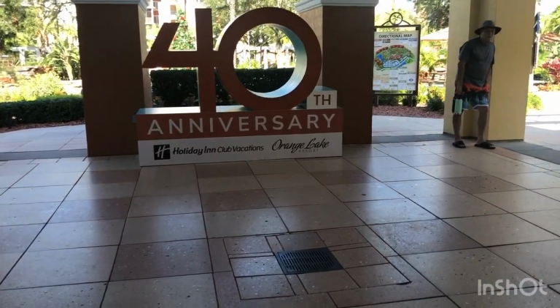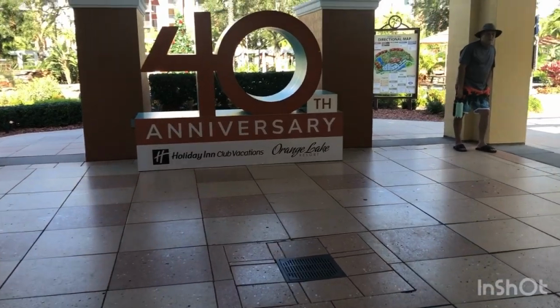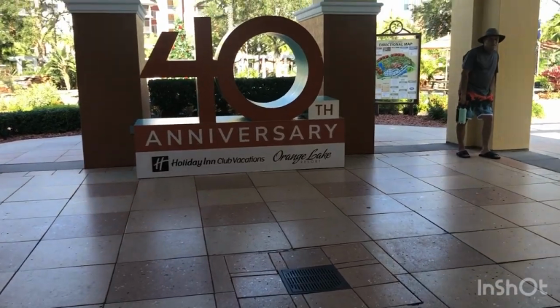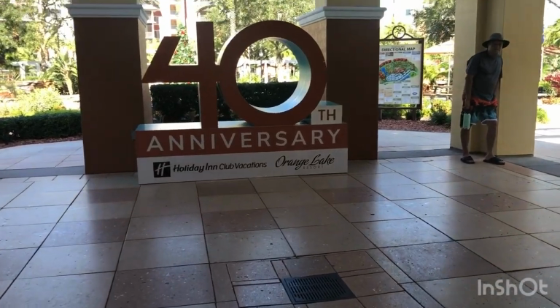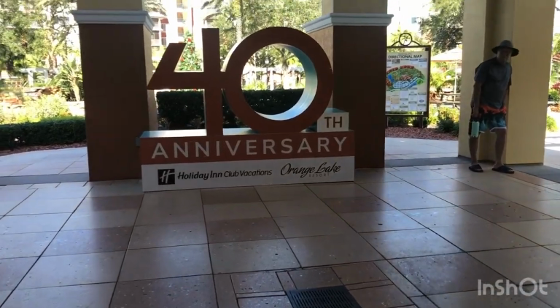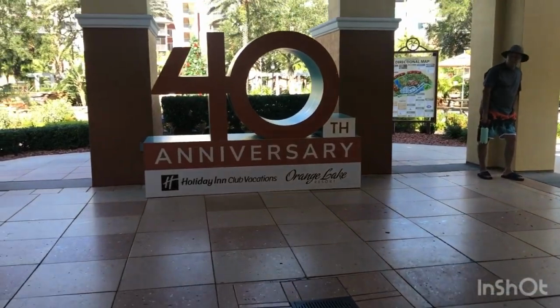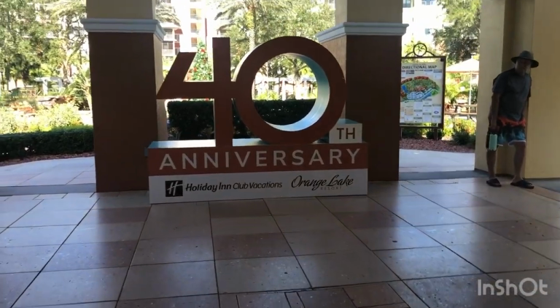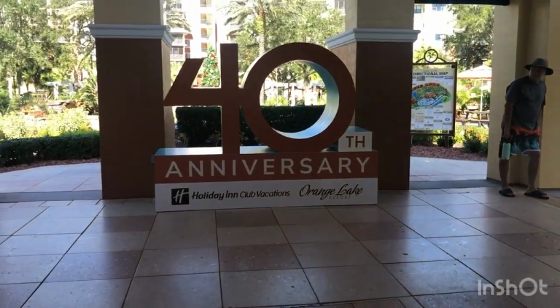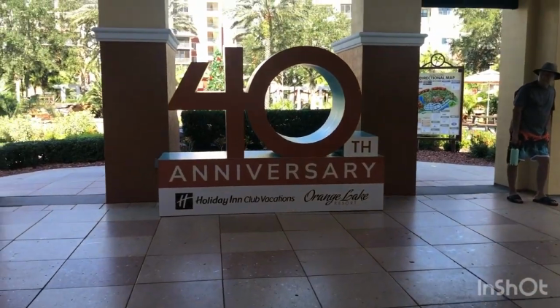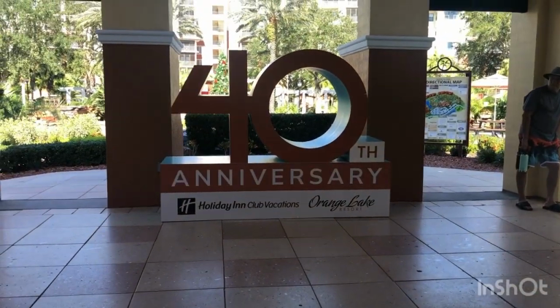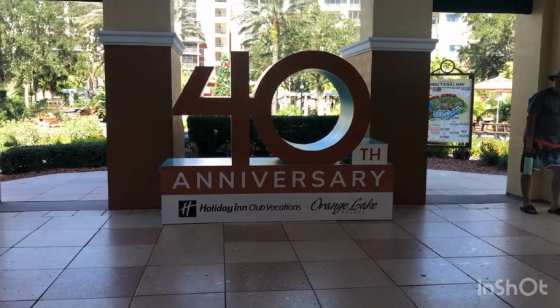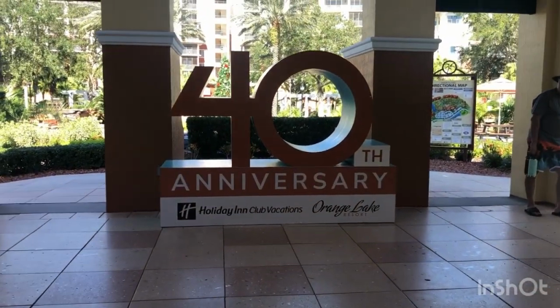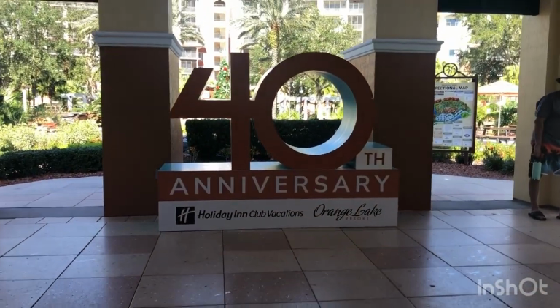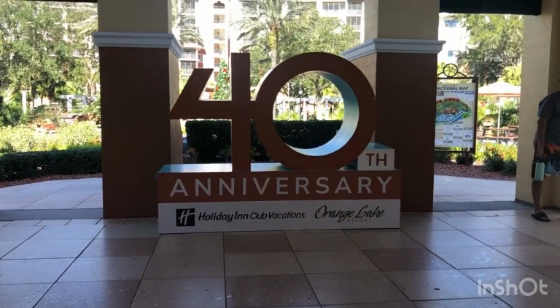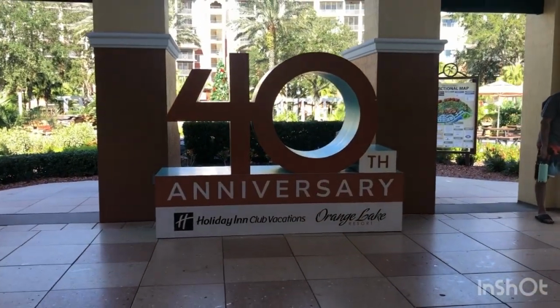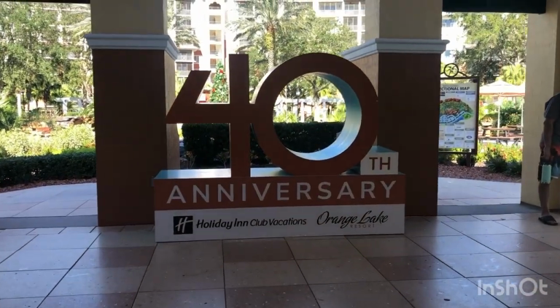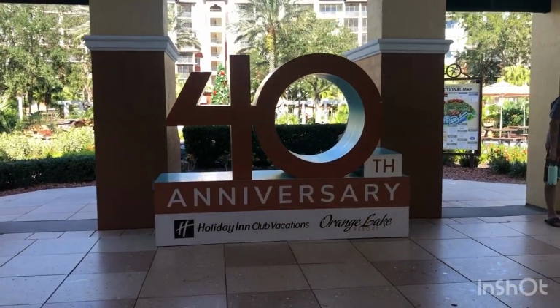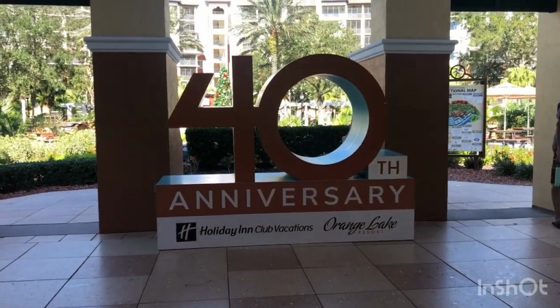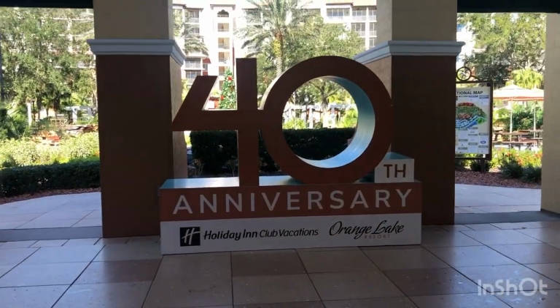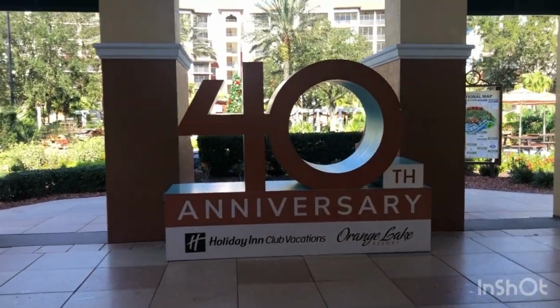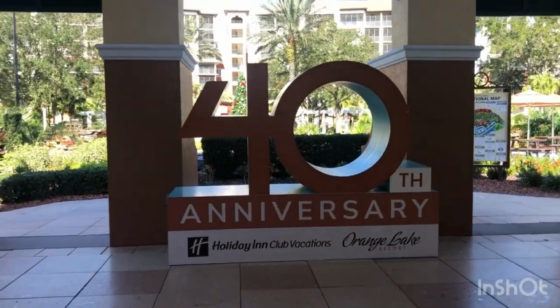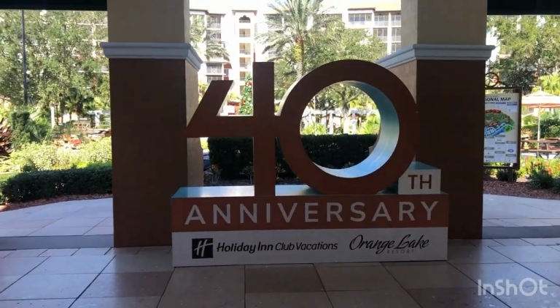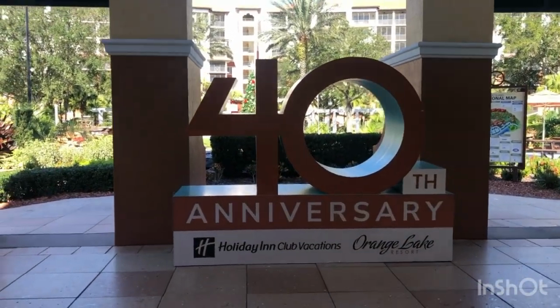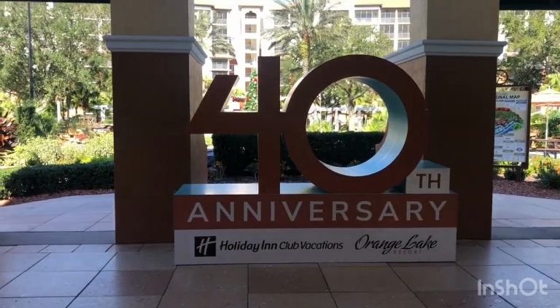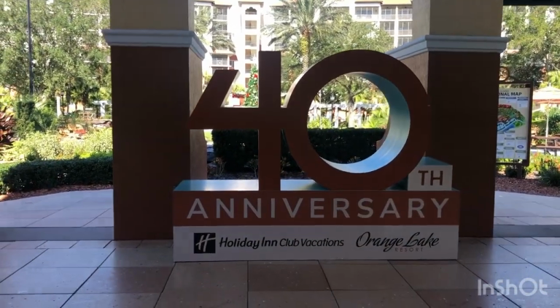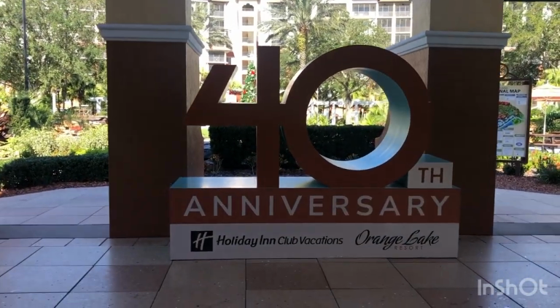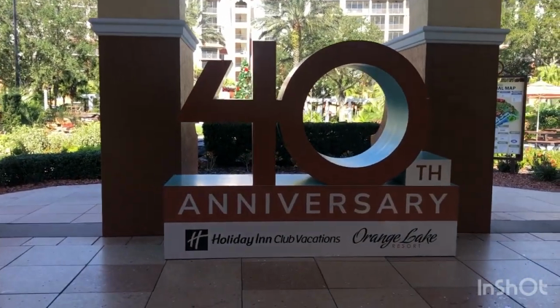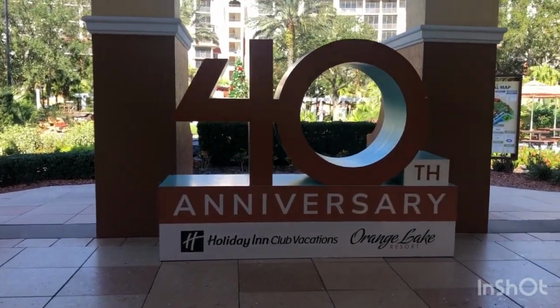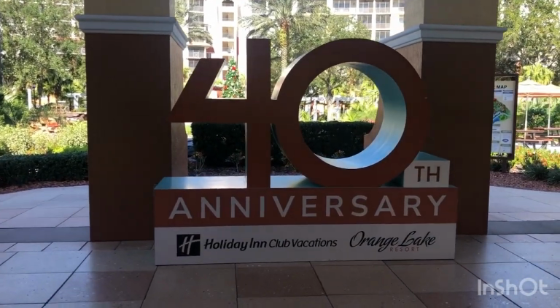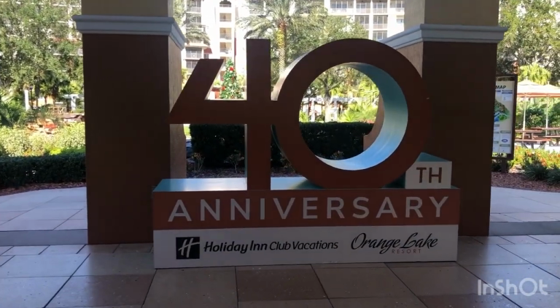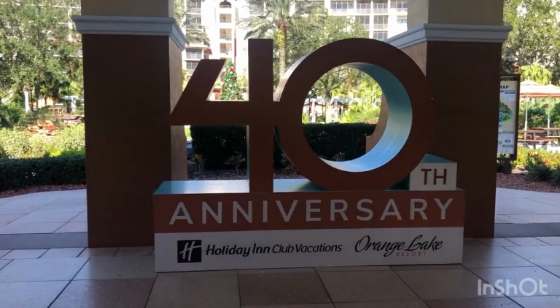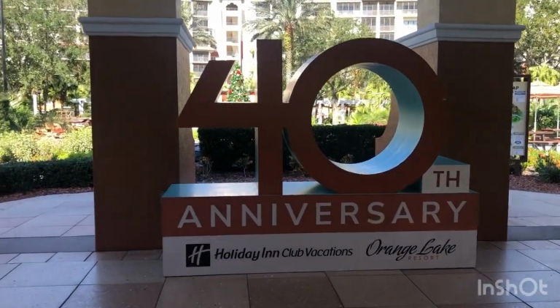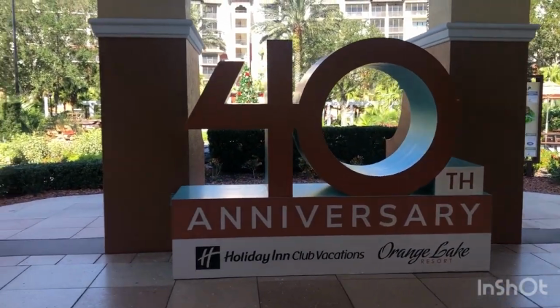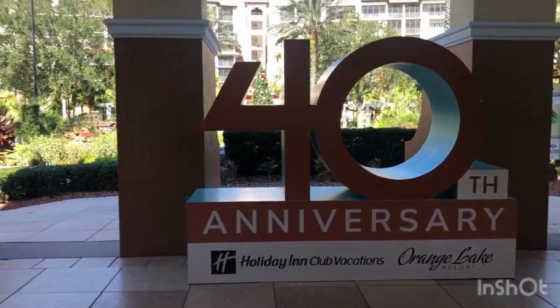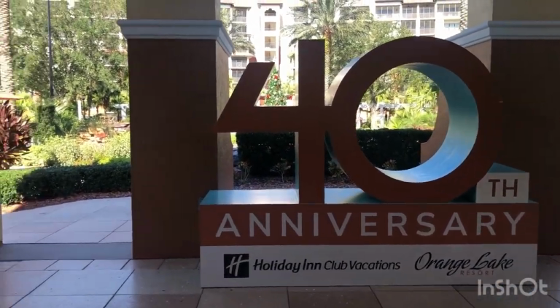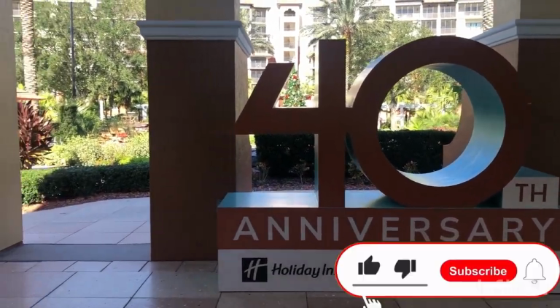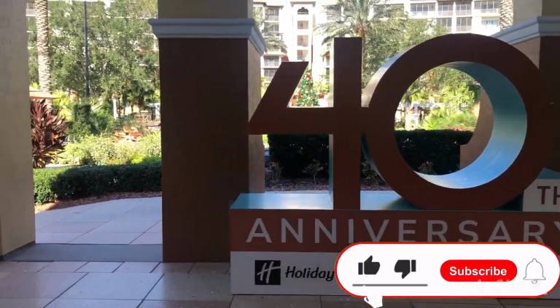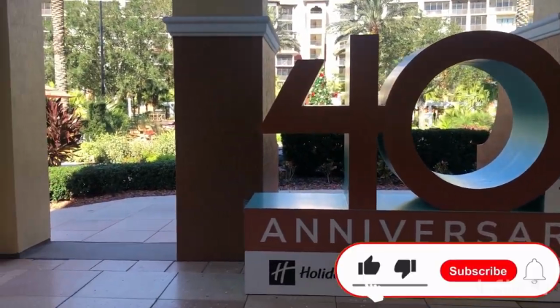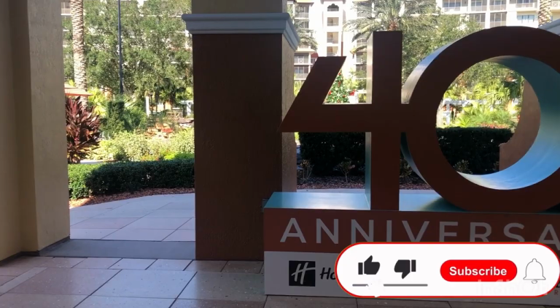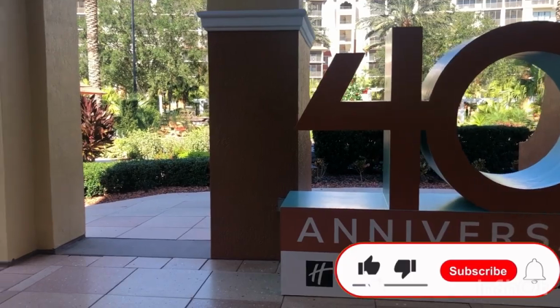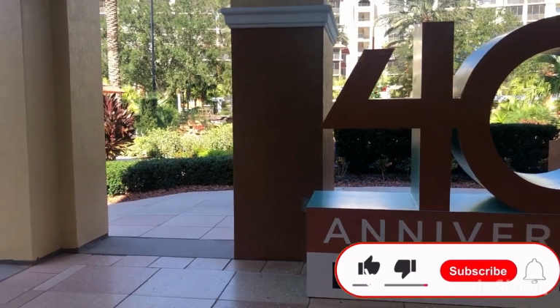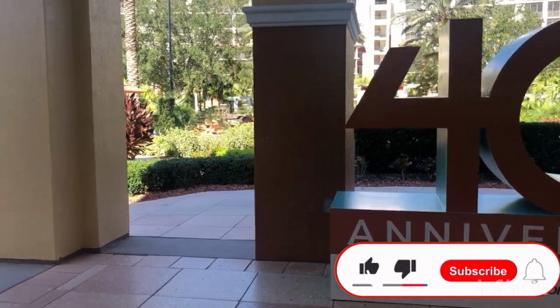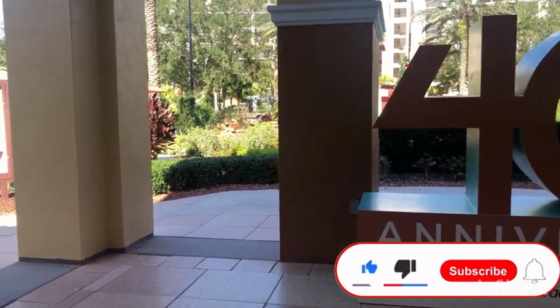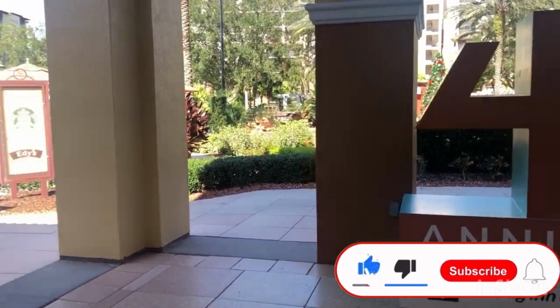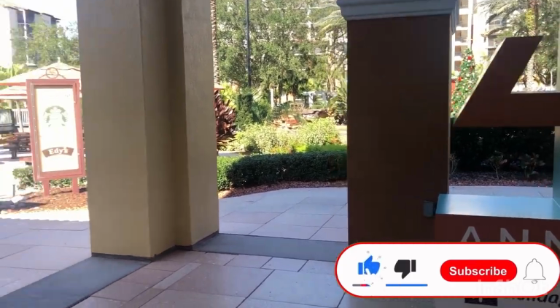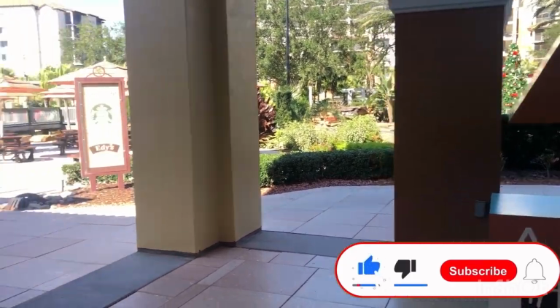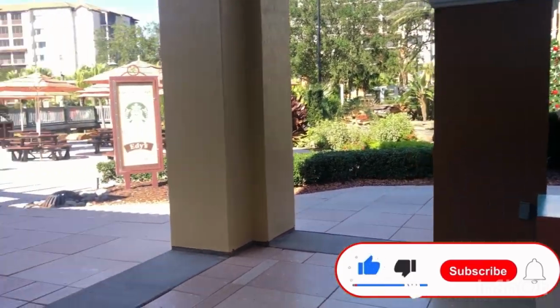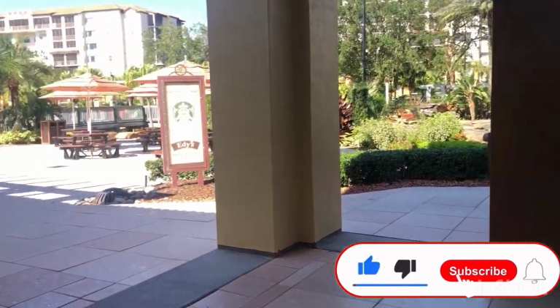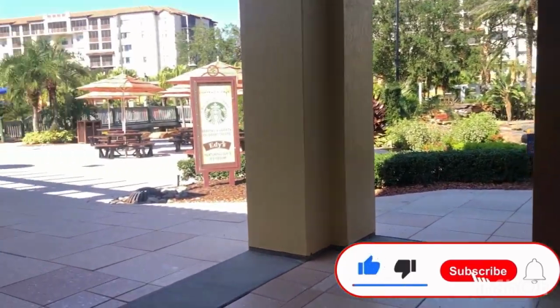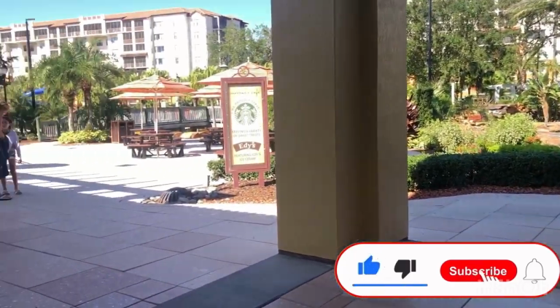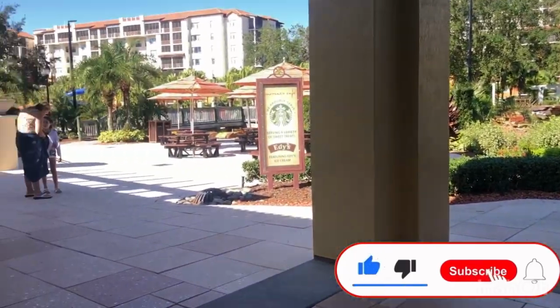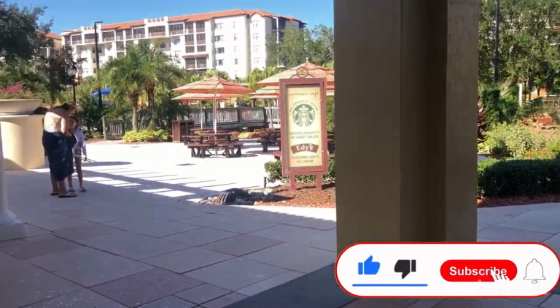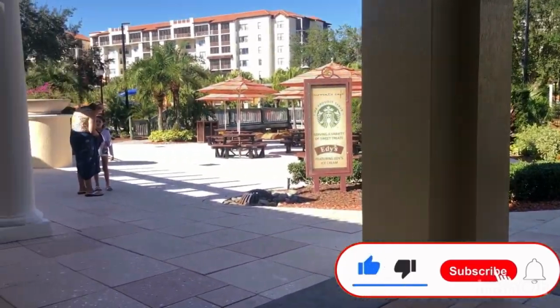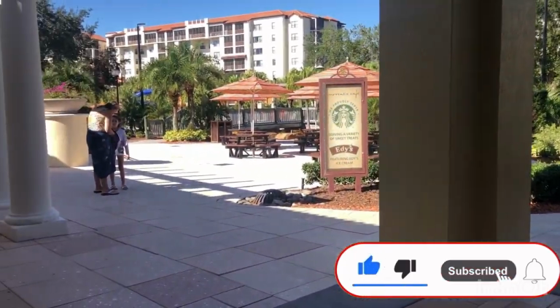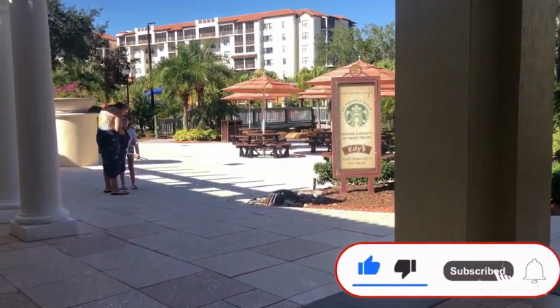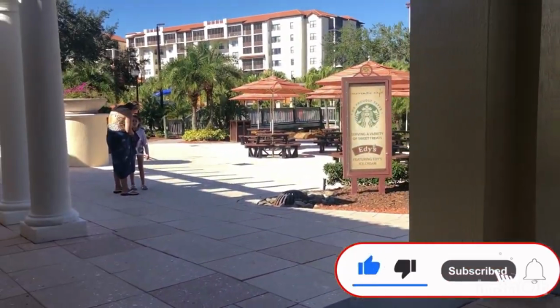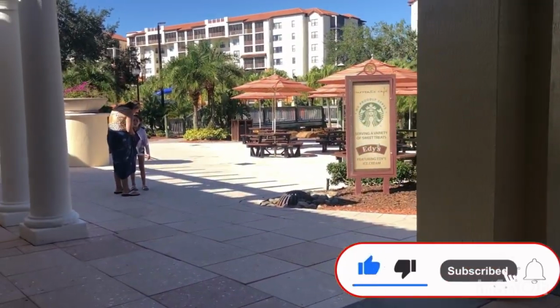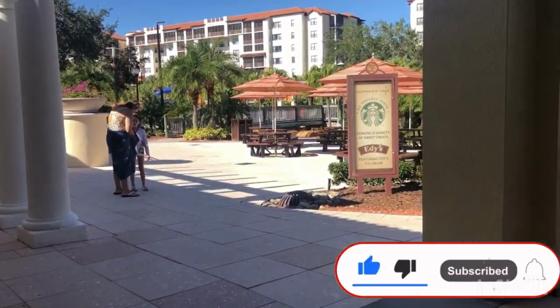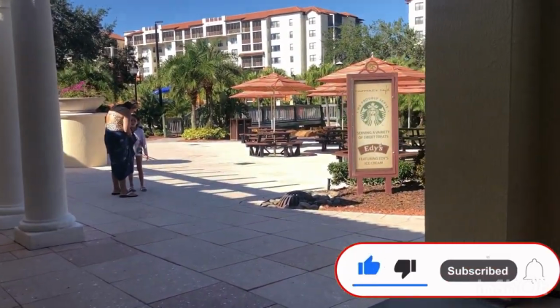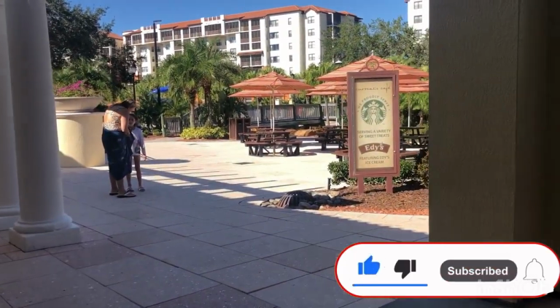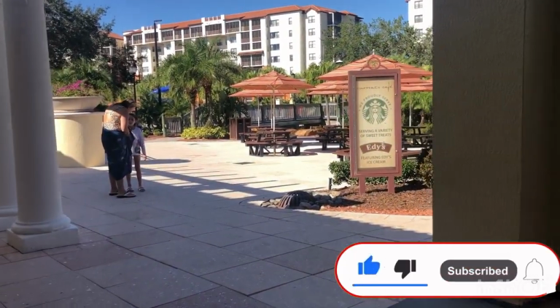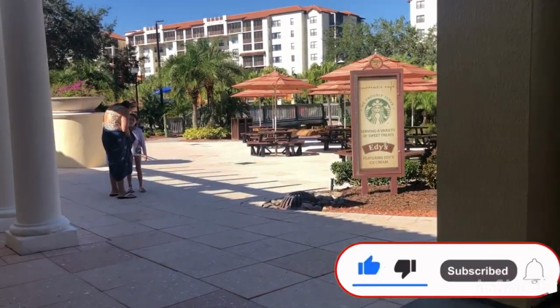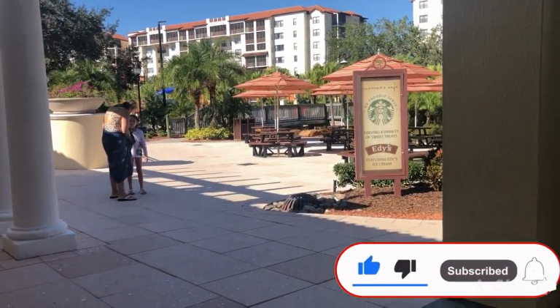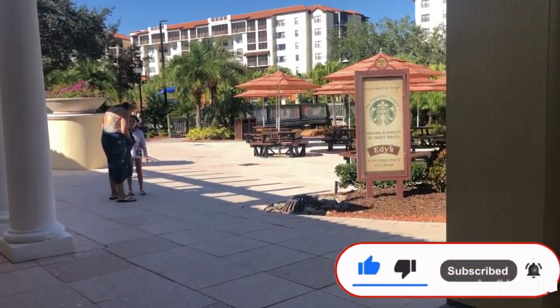Orange Lake is celebrating 40 years. This resort's been around and they definitely did some great jobs on the updates.